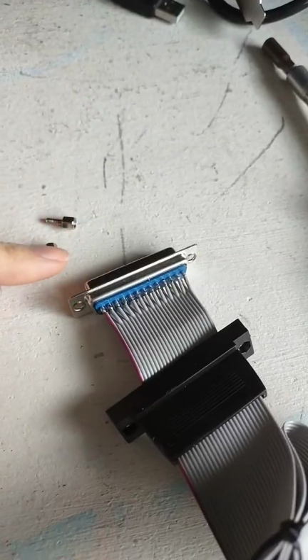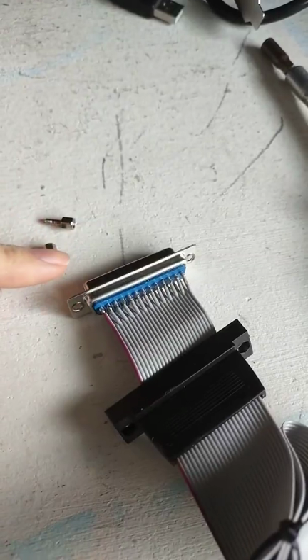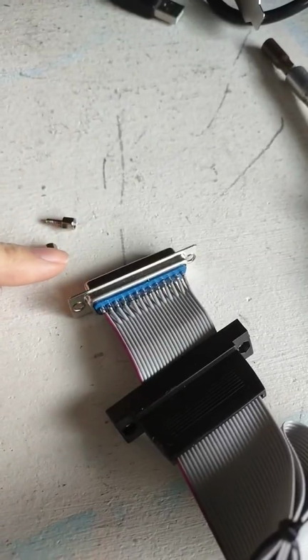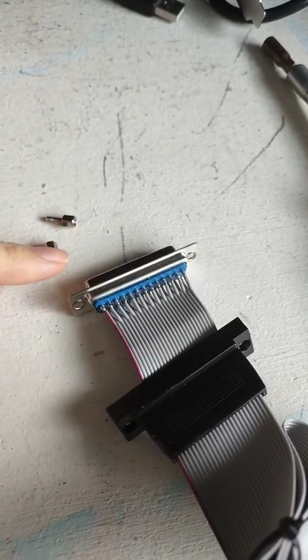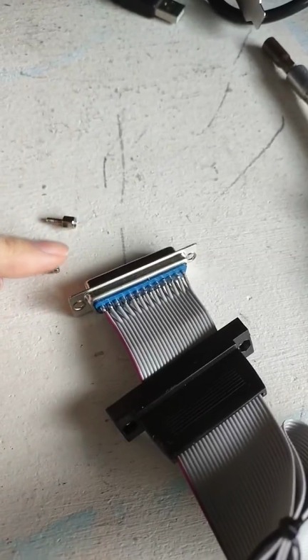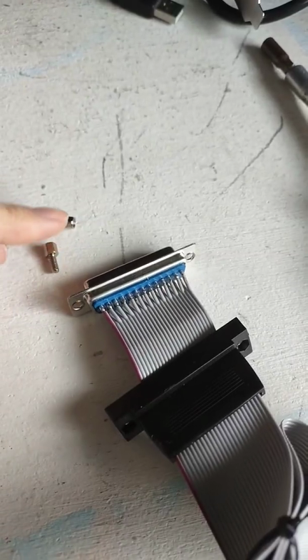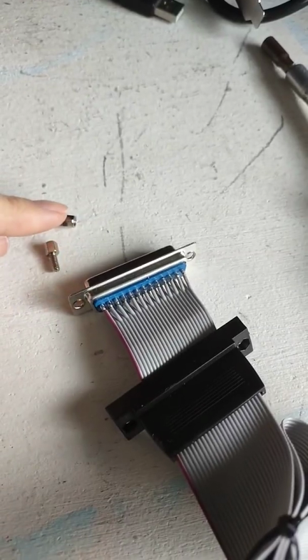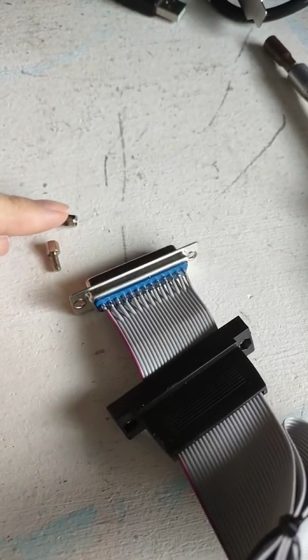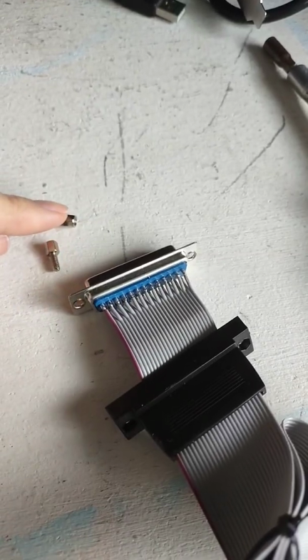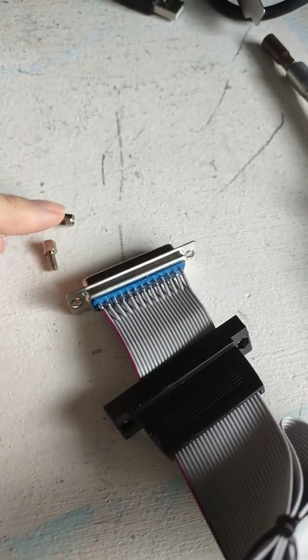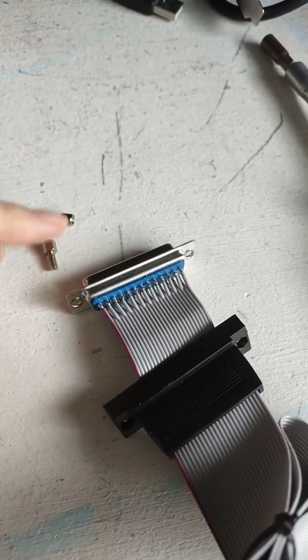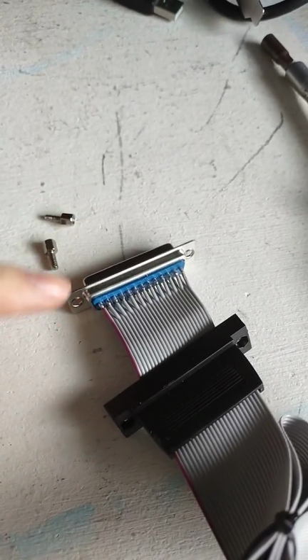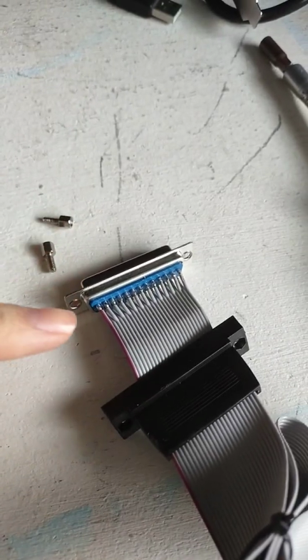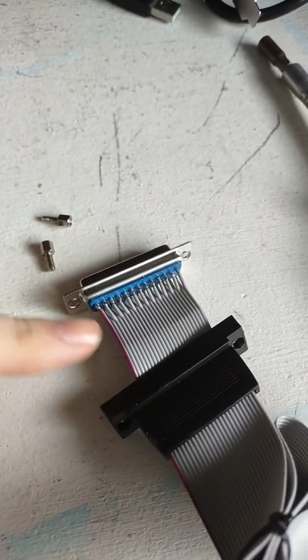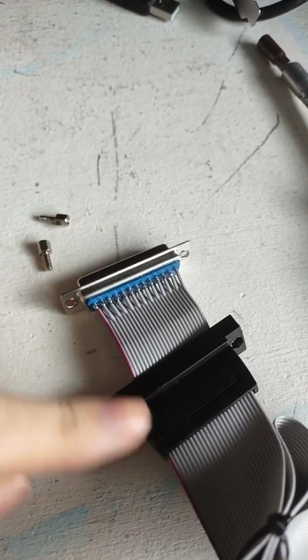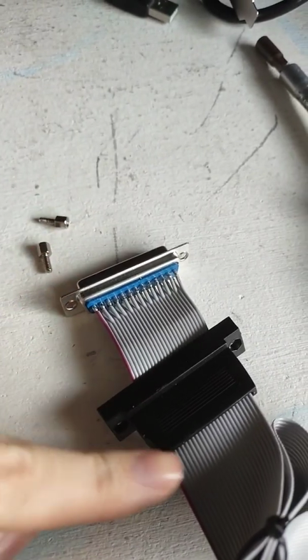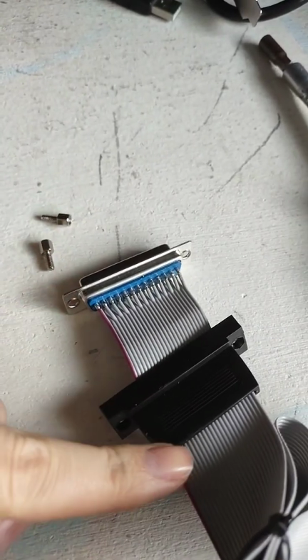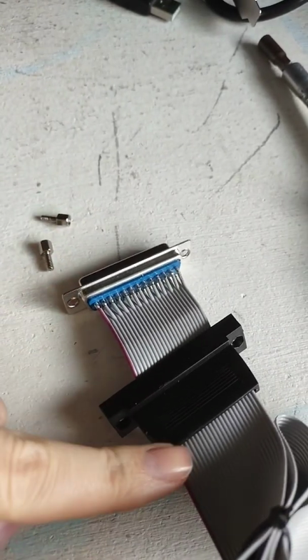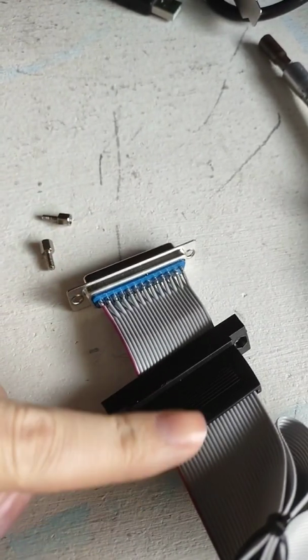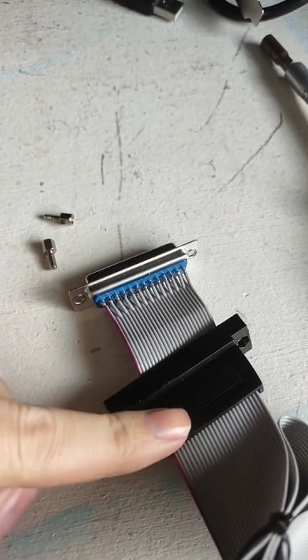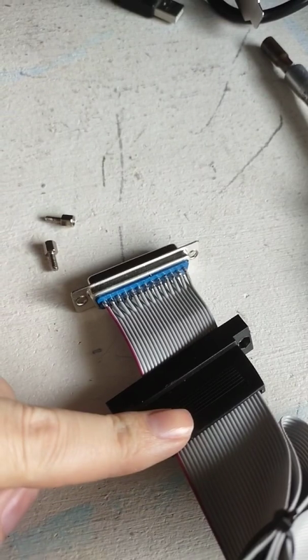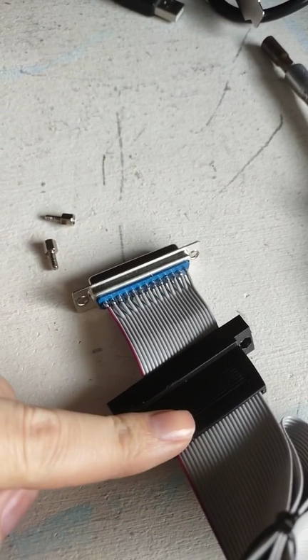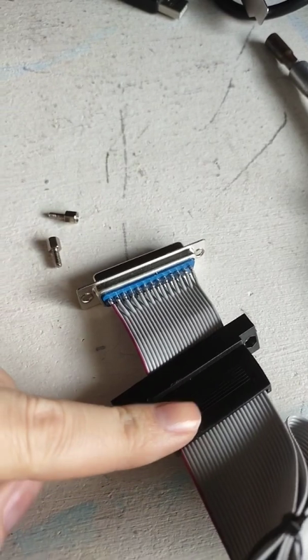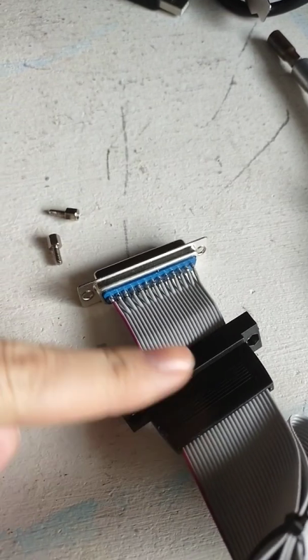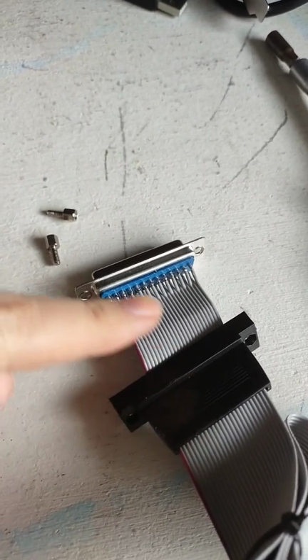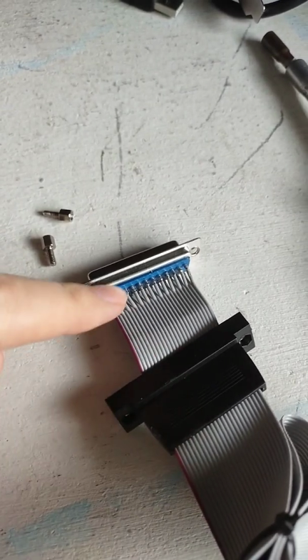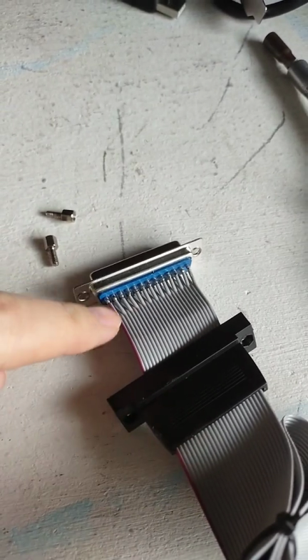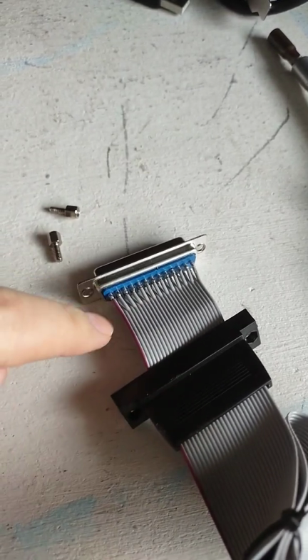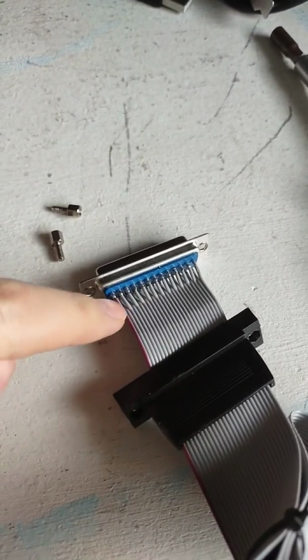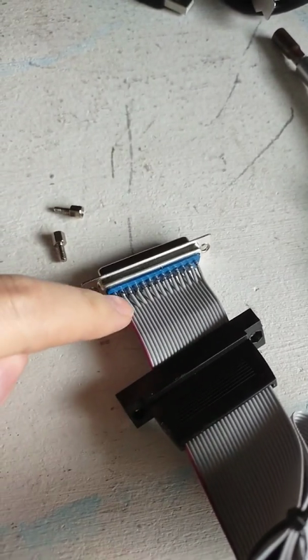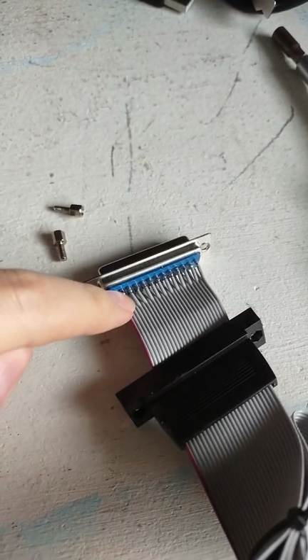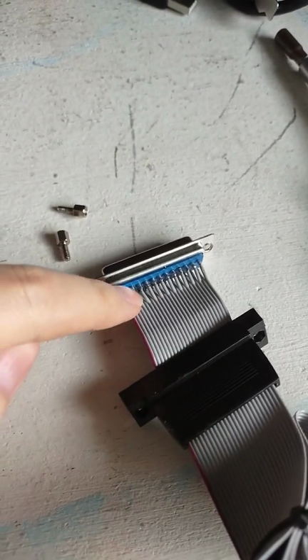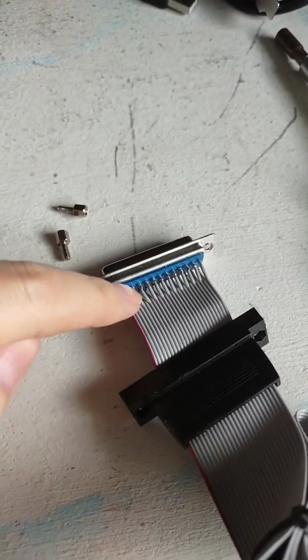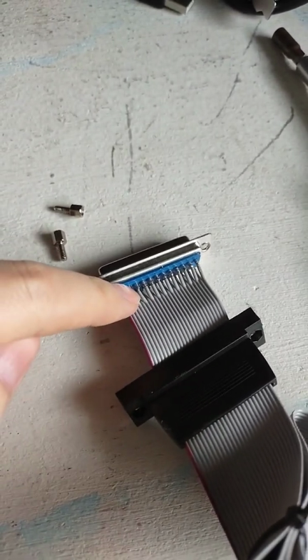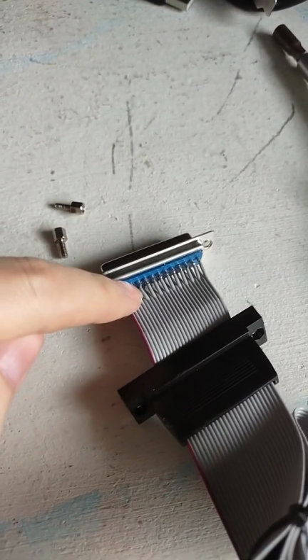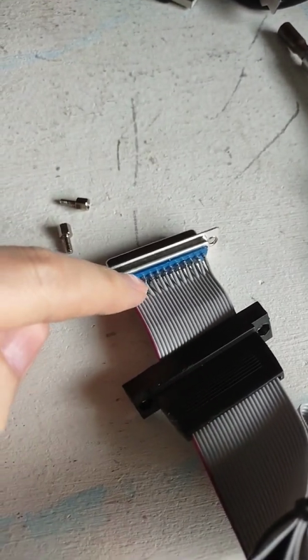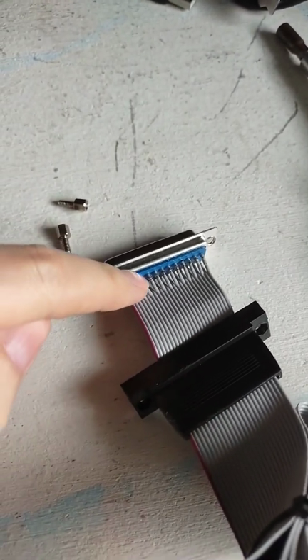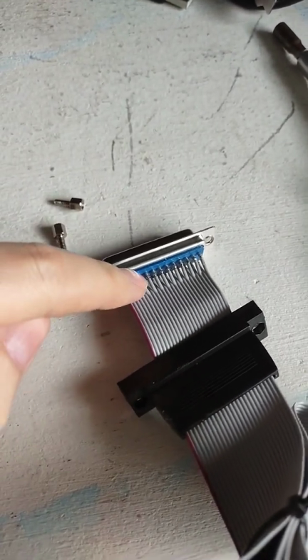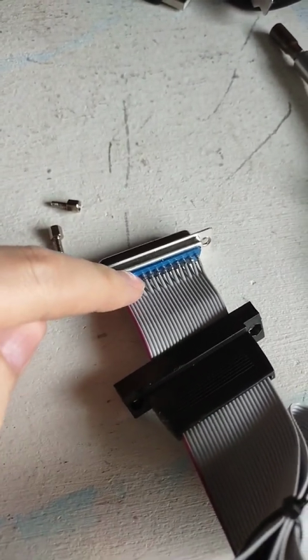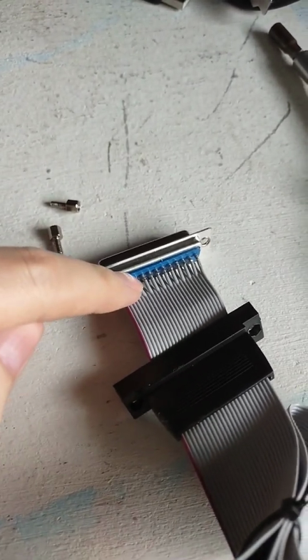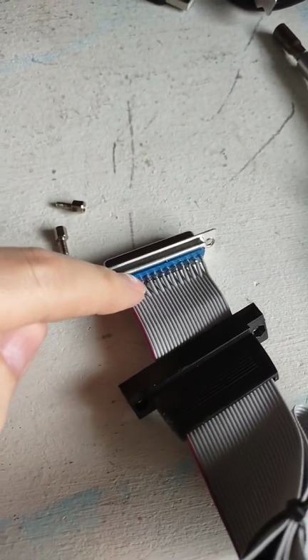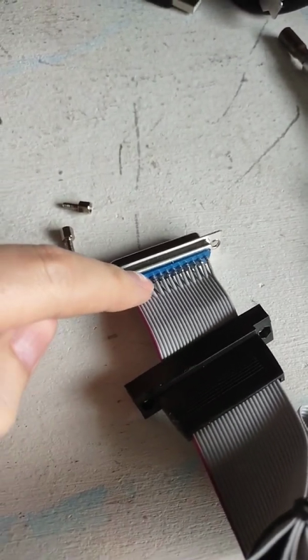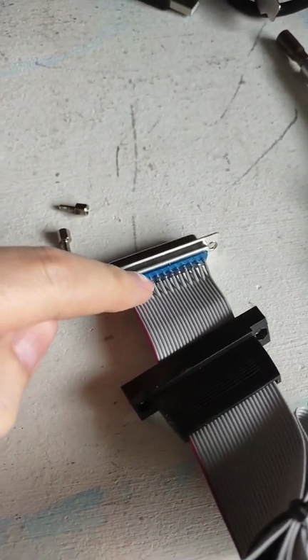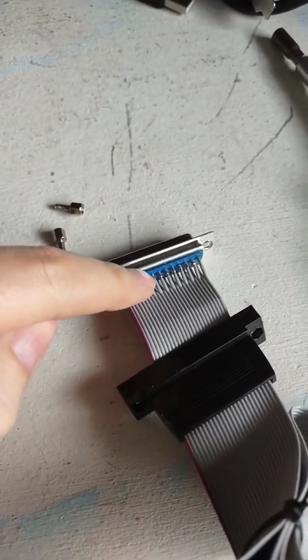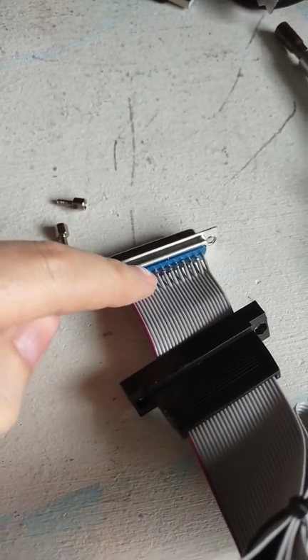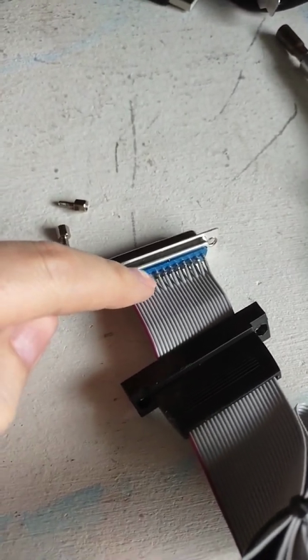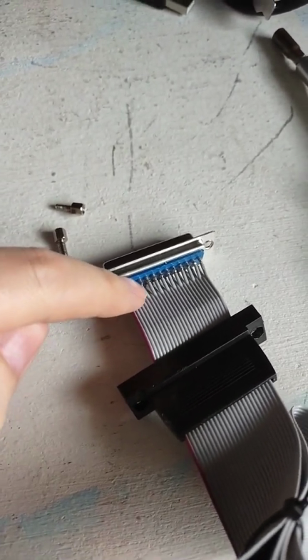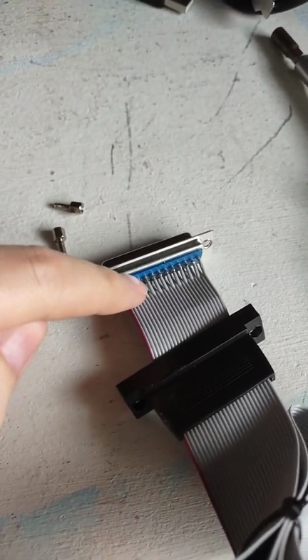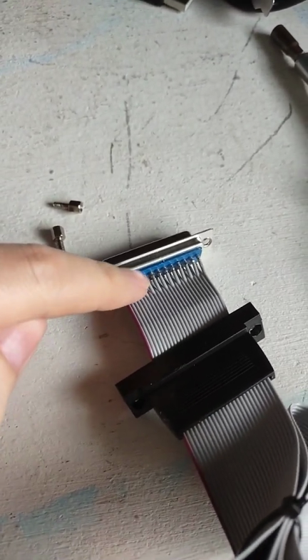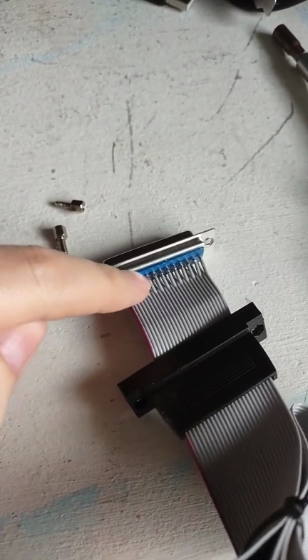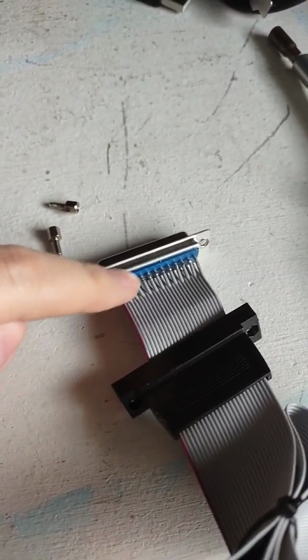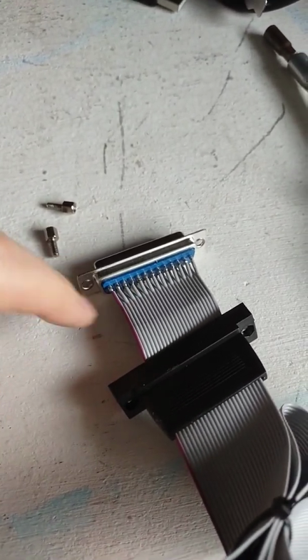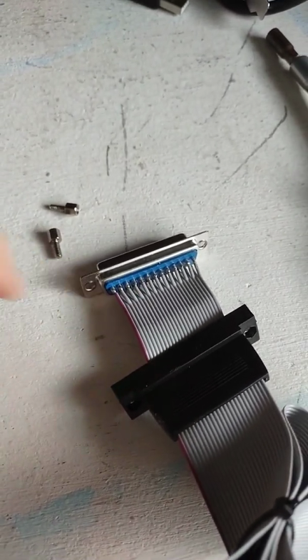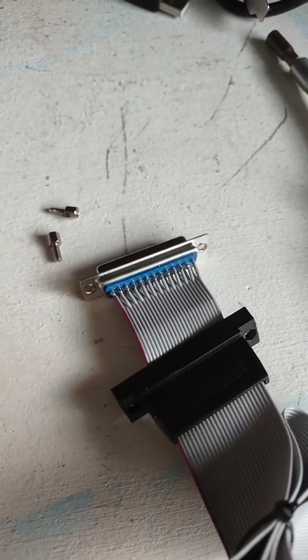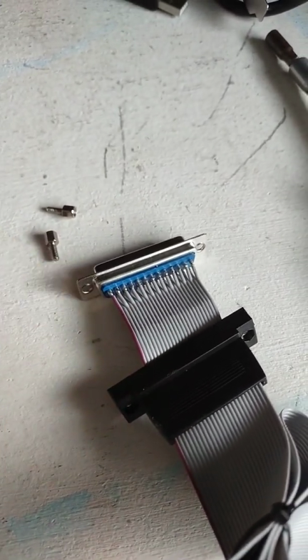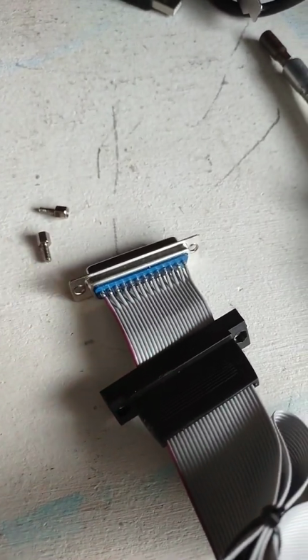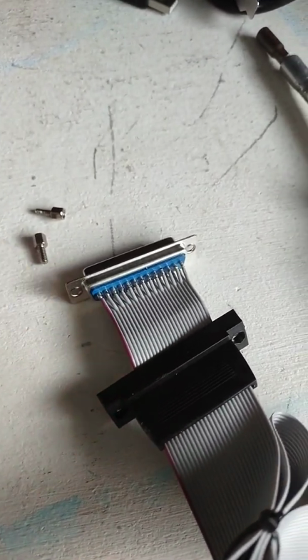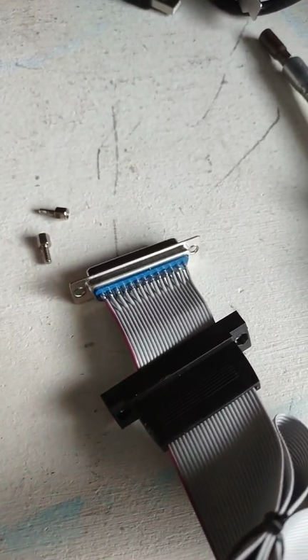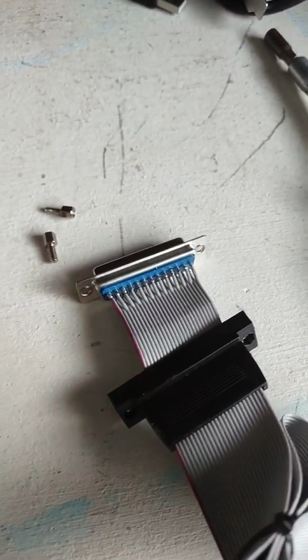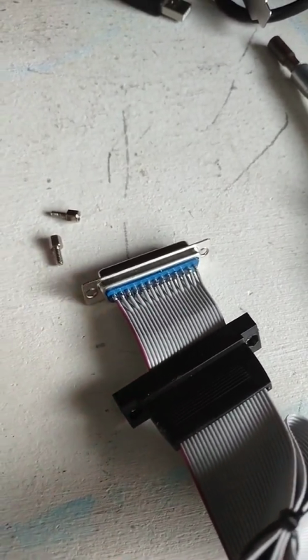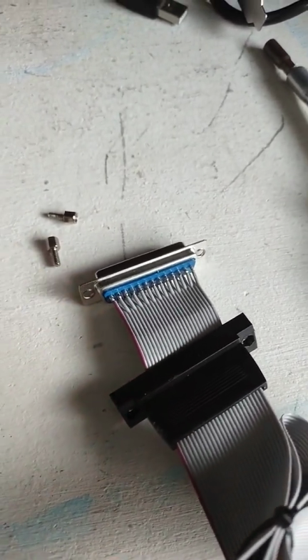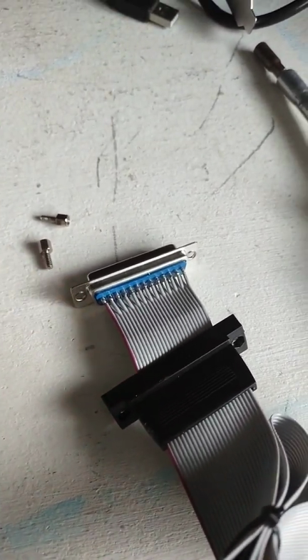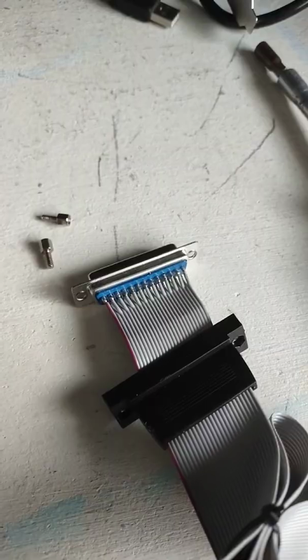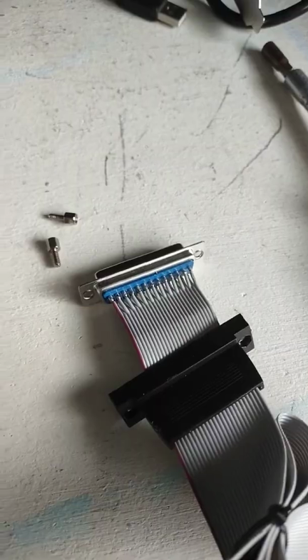Once you unscrew these screws you can just pull this plastic sleeve back, and then I can just bridge these two pins with some solder.